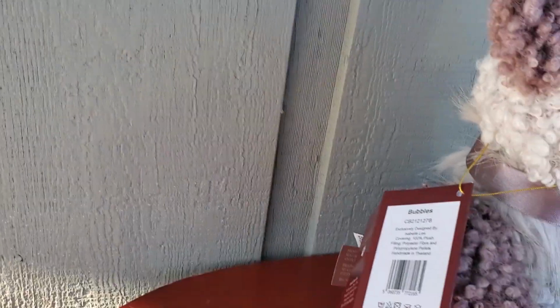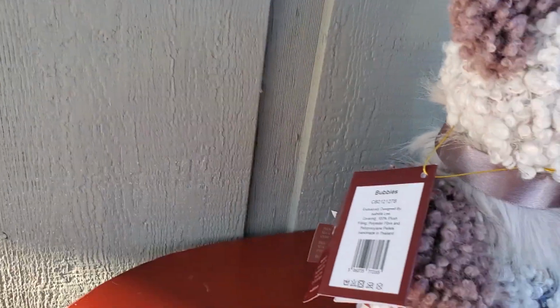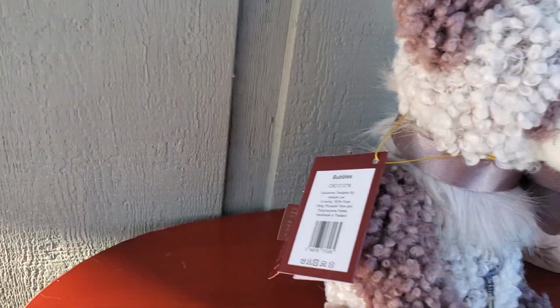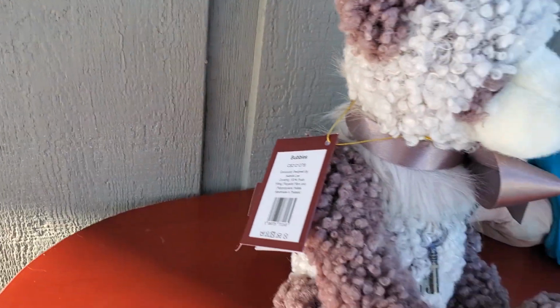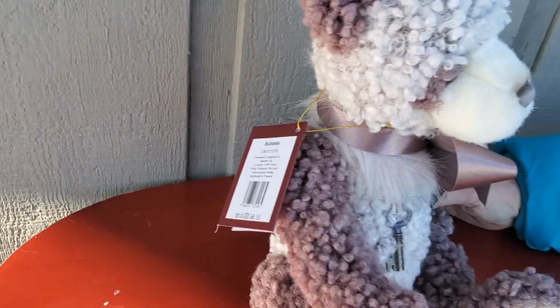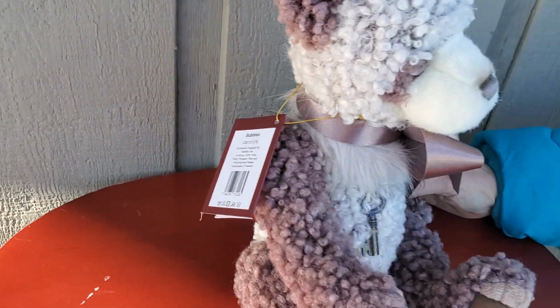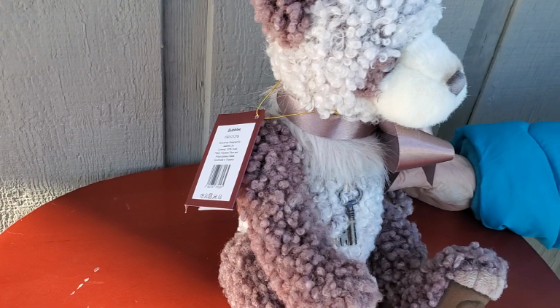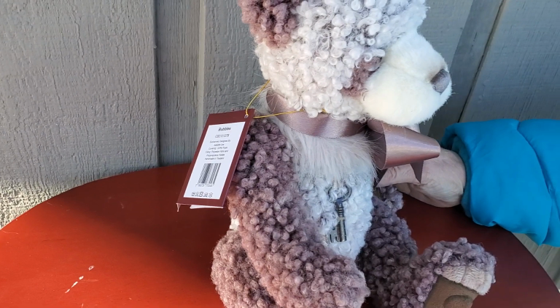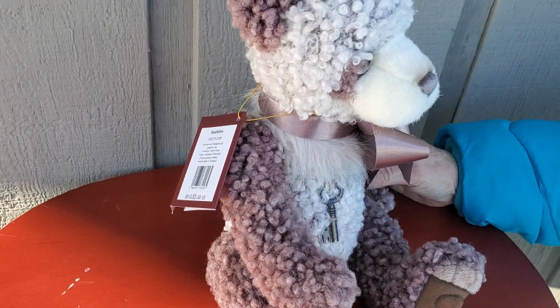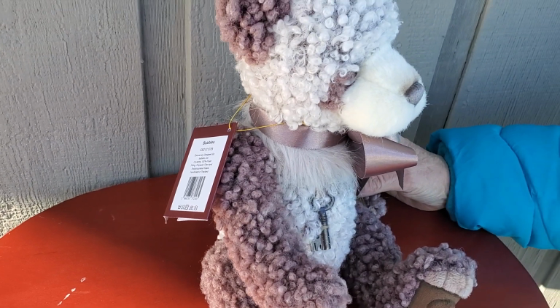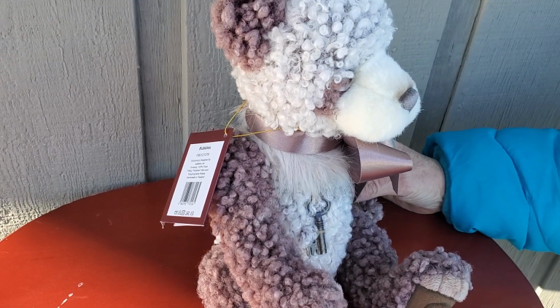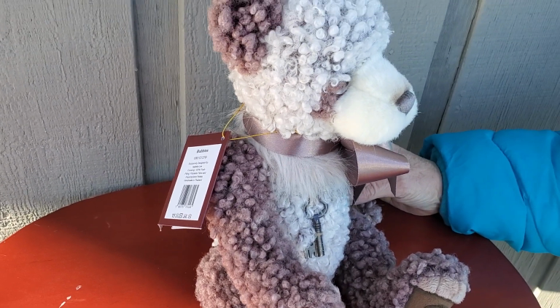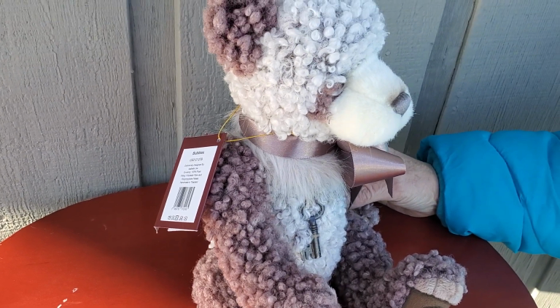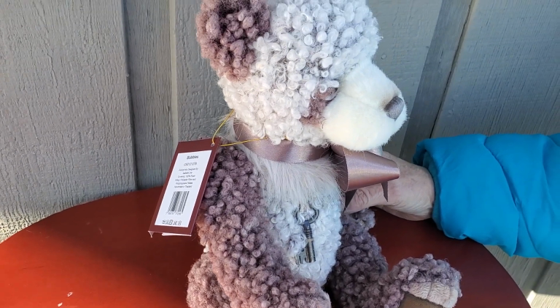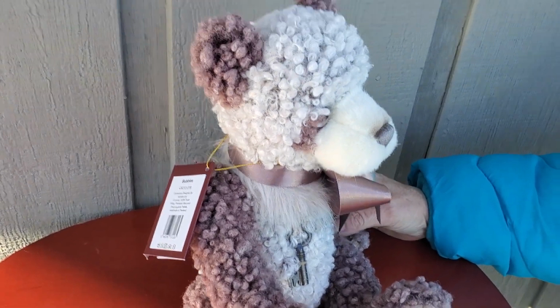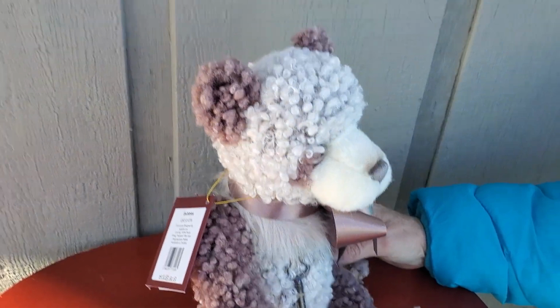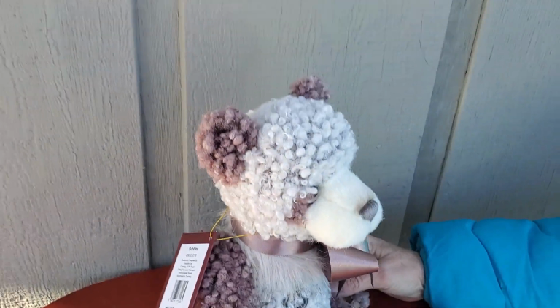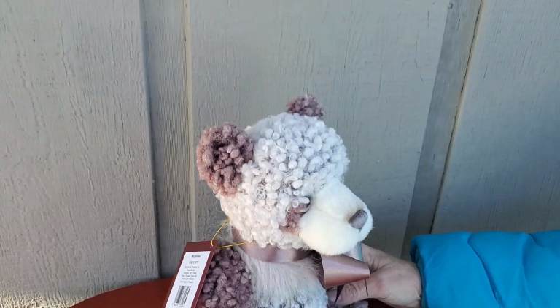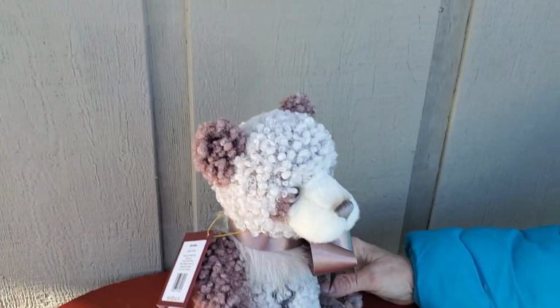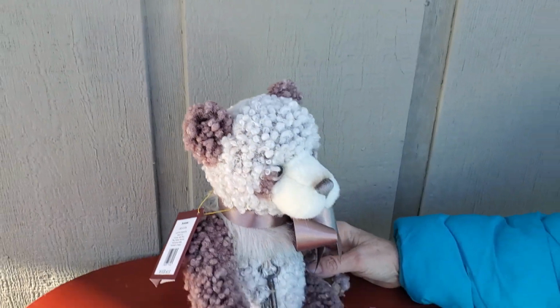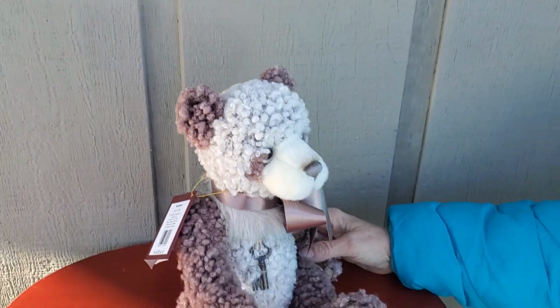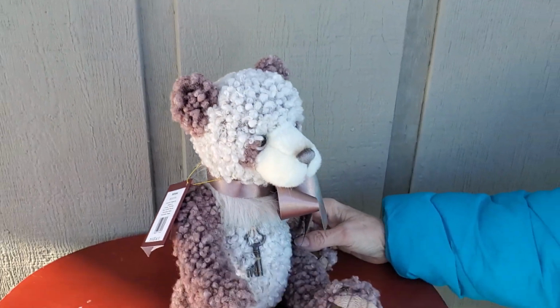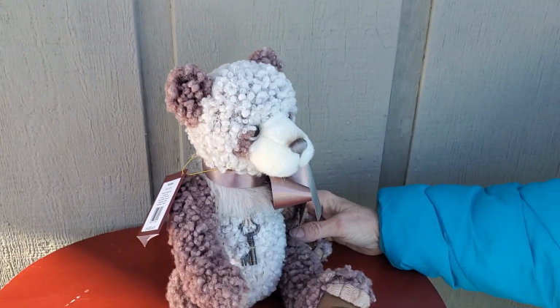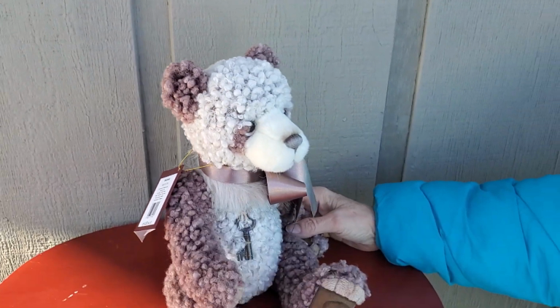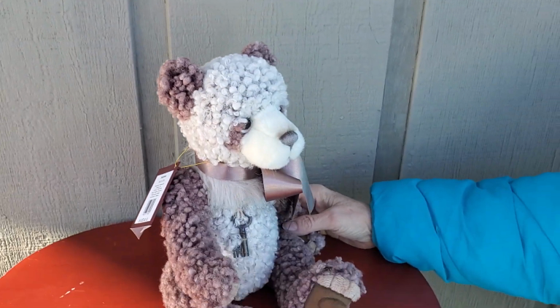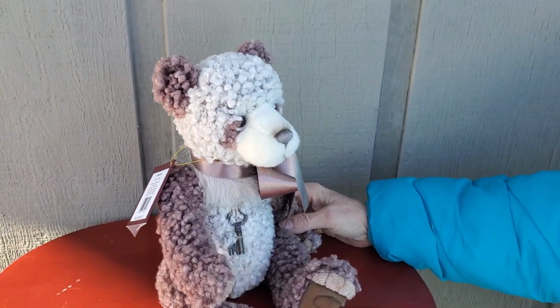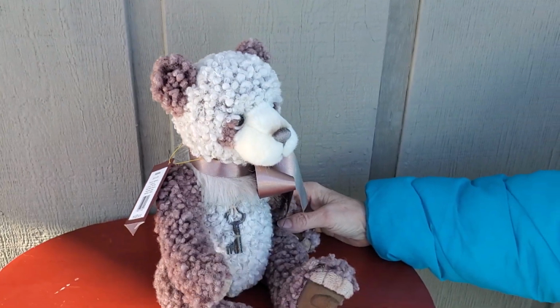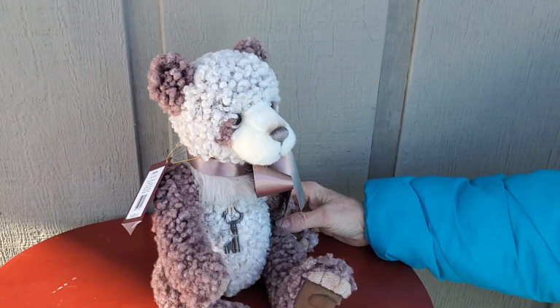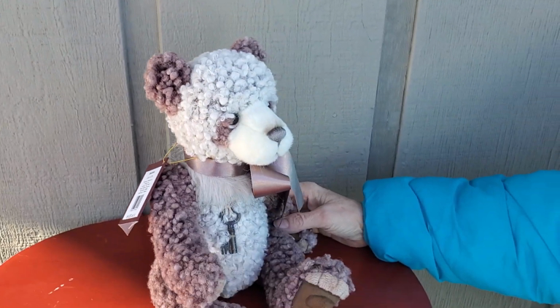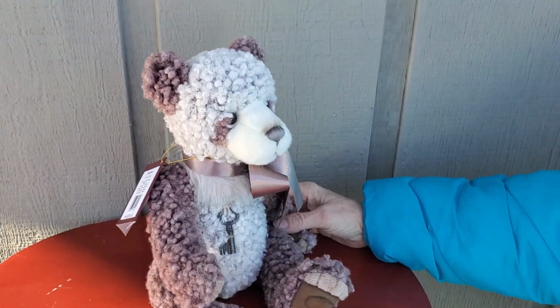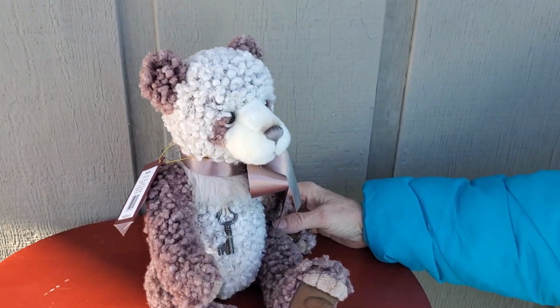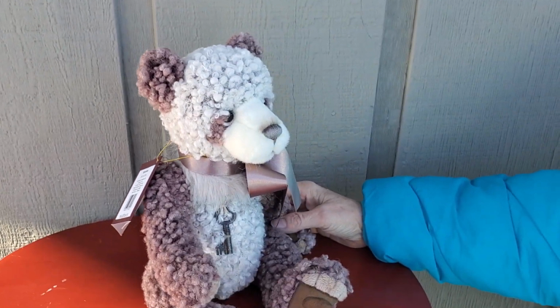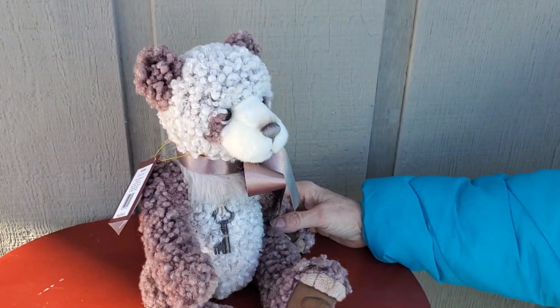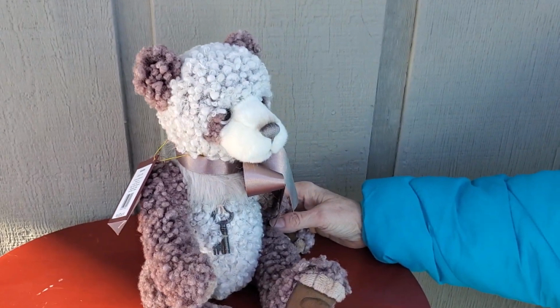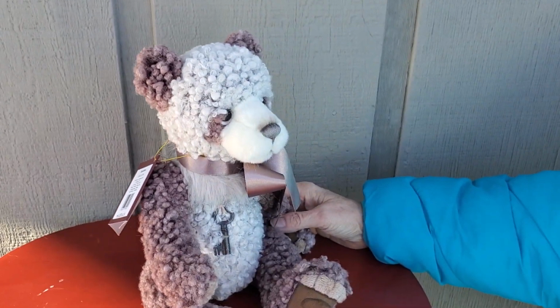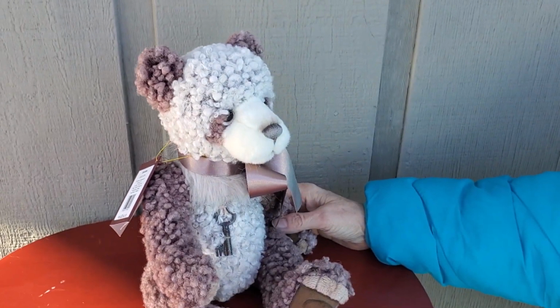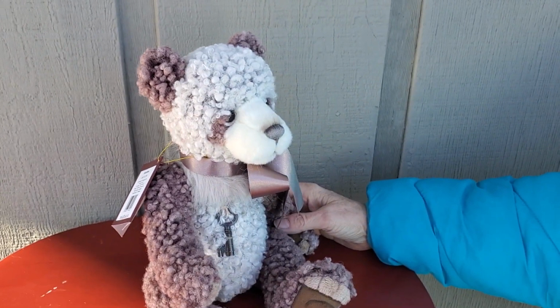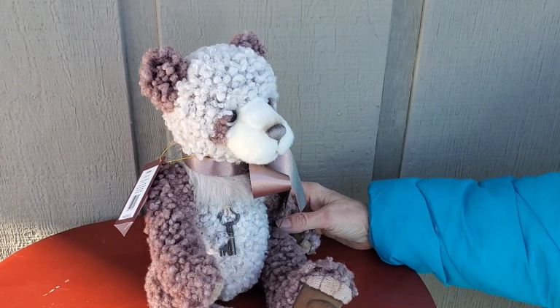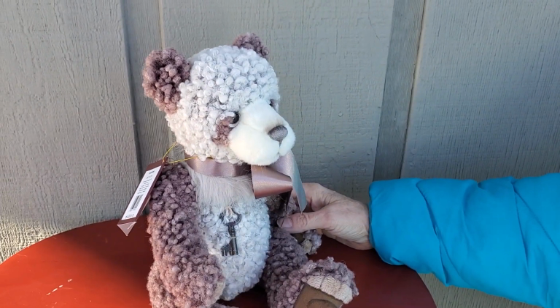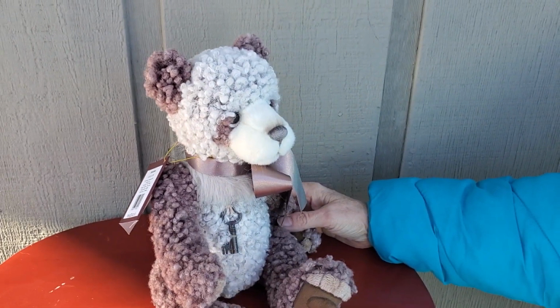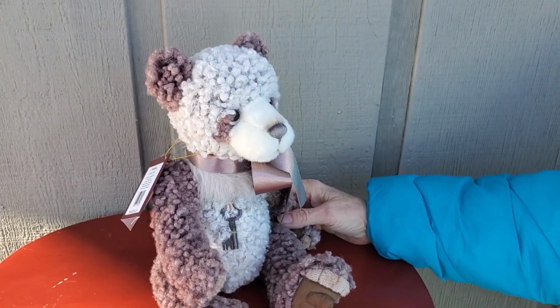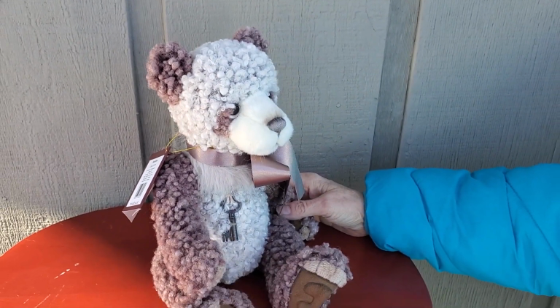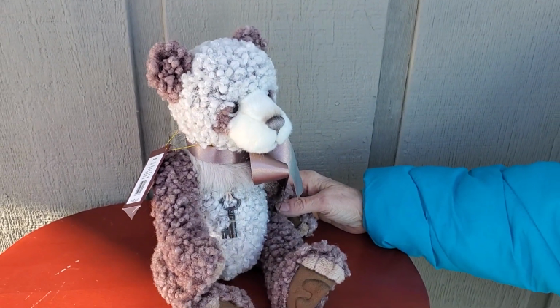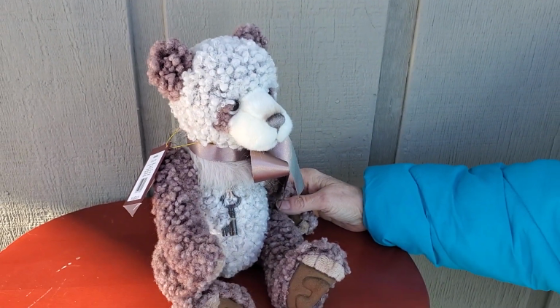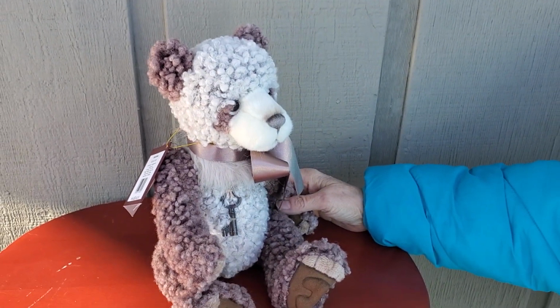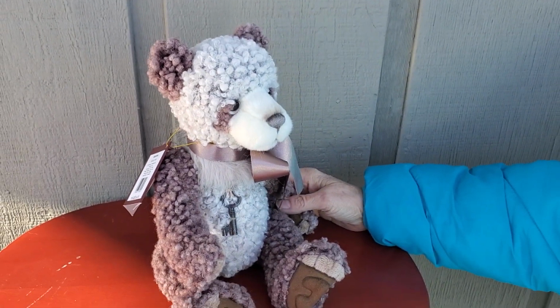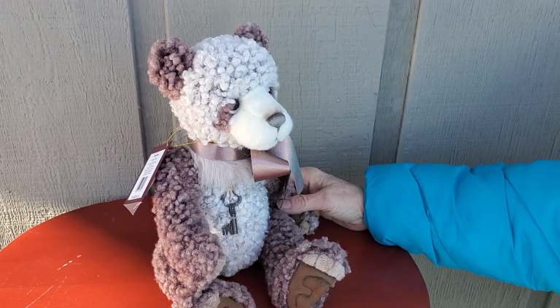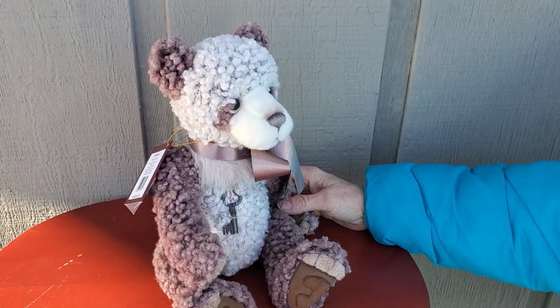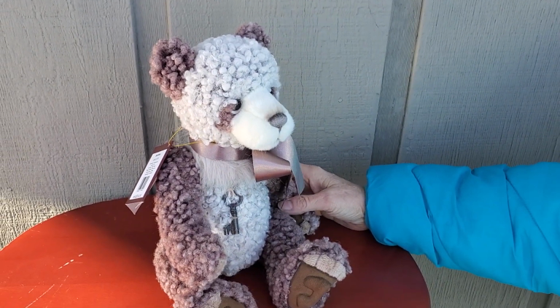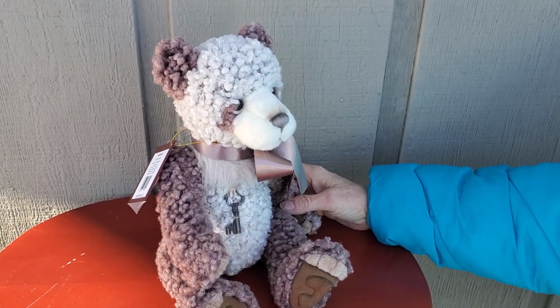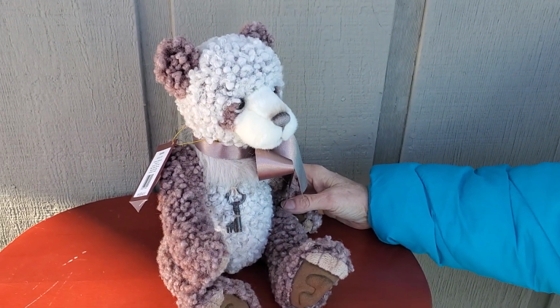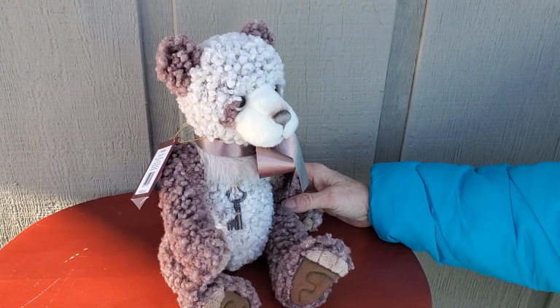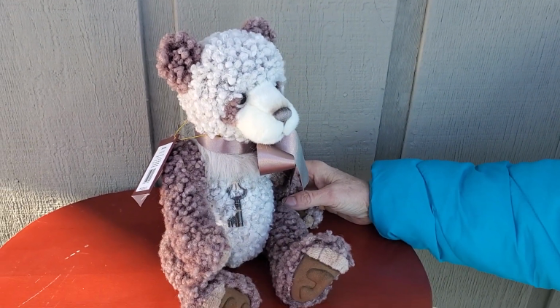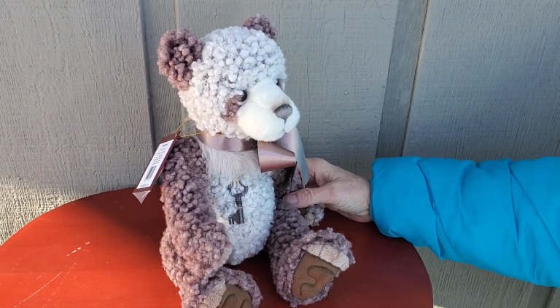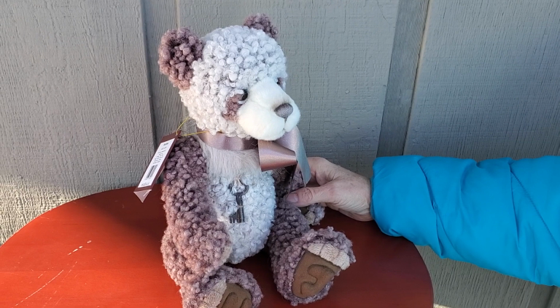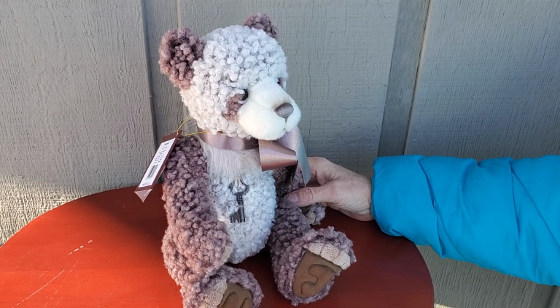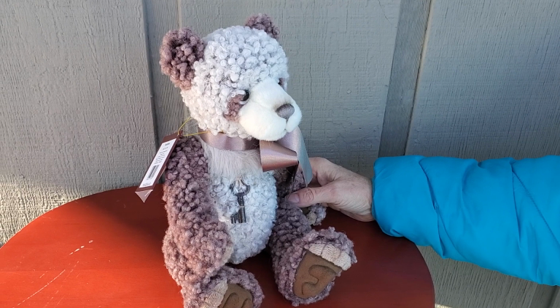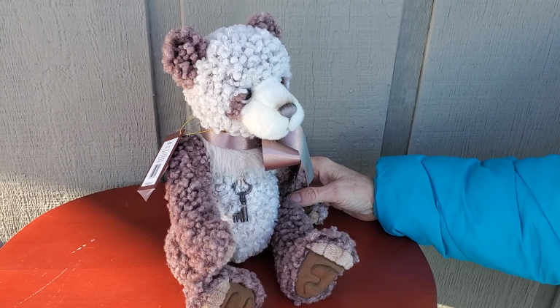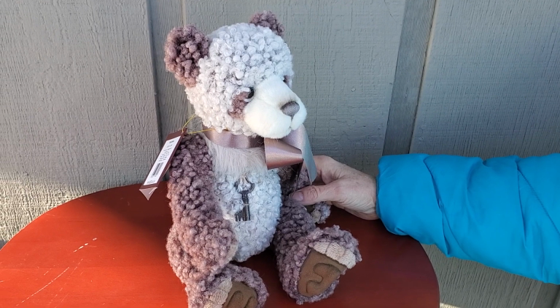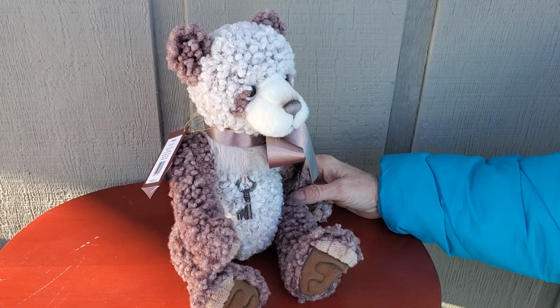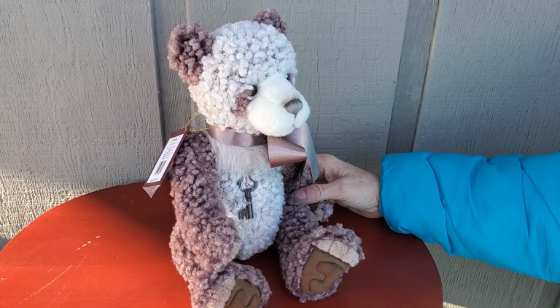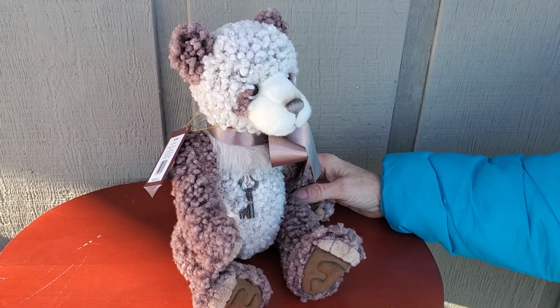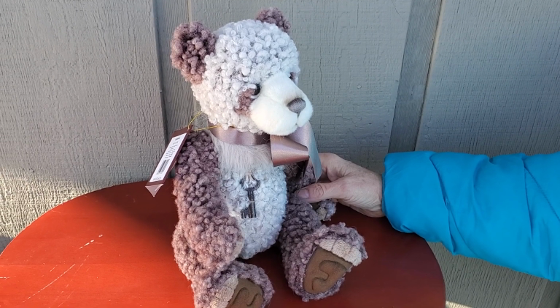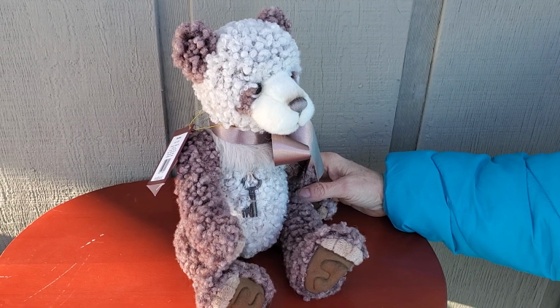Bubbles is a really darling bear. Available on our new website — please check it out. Oh yeah, the website — talk about that.